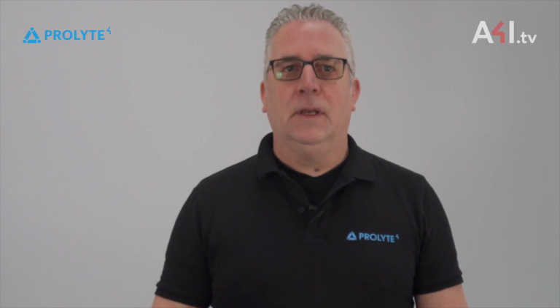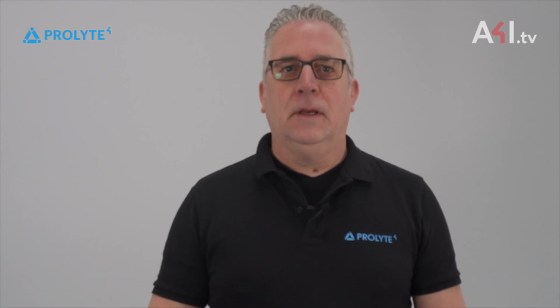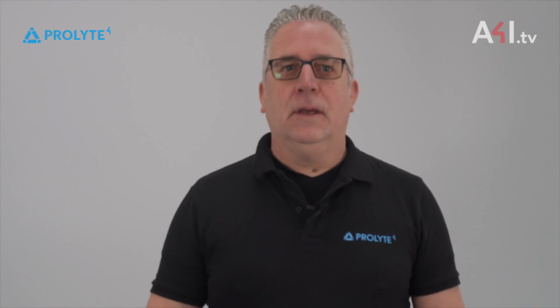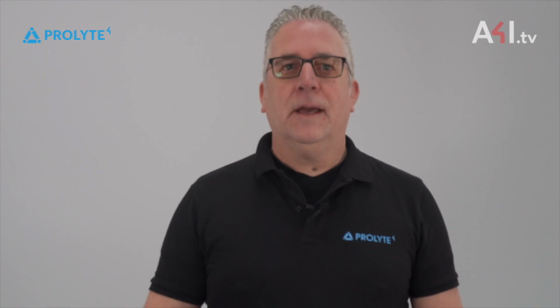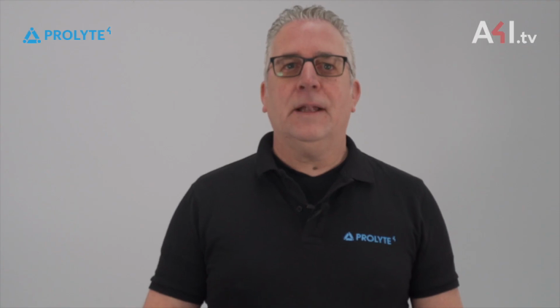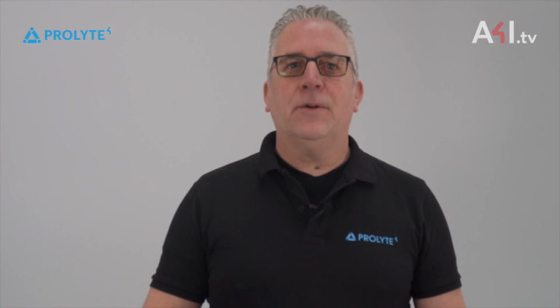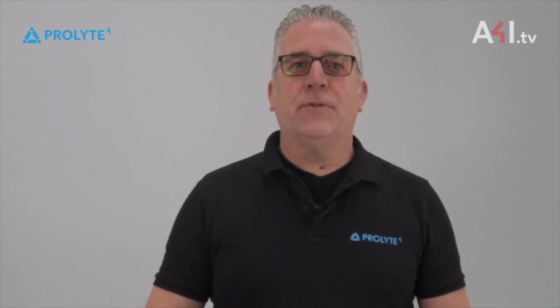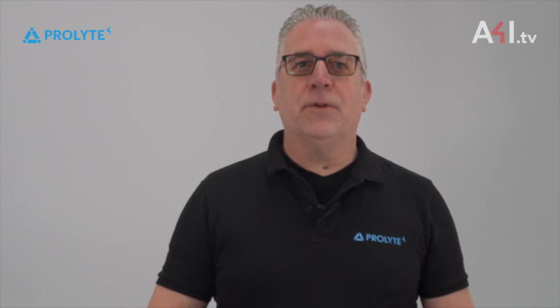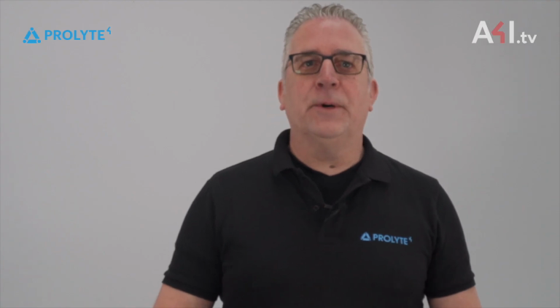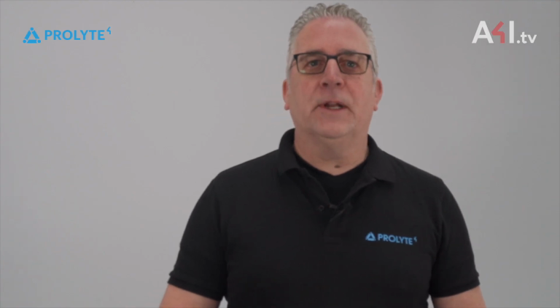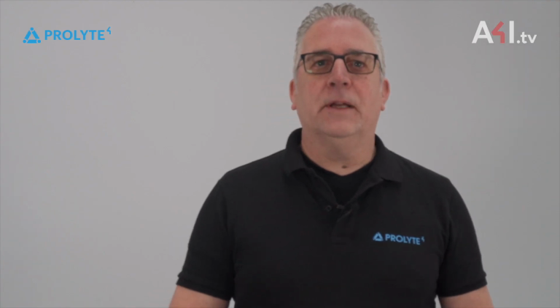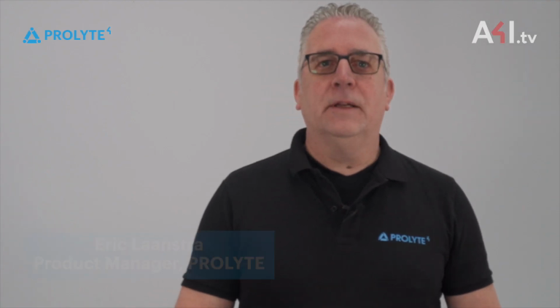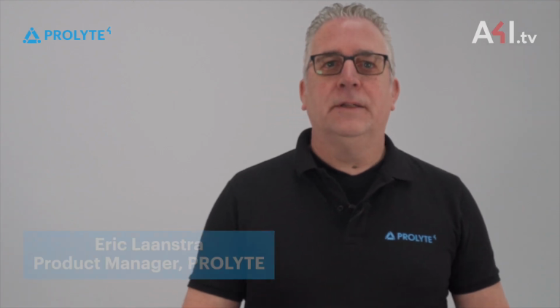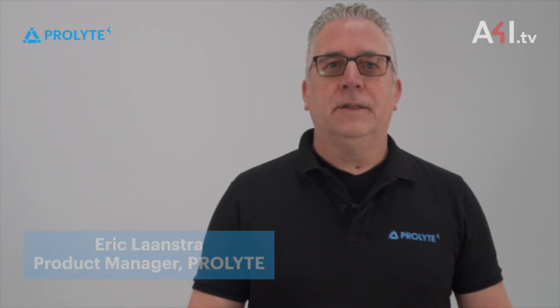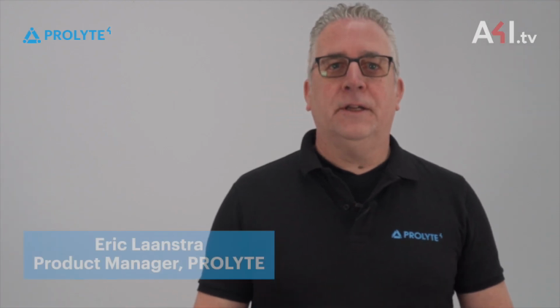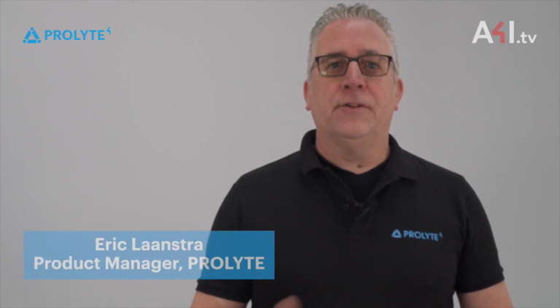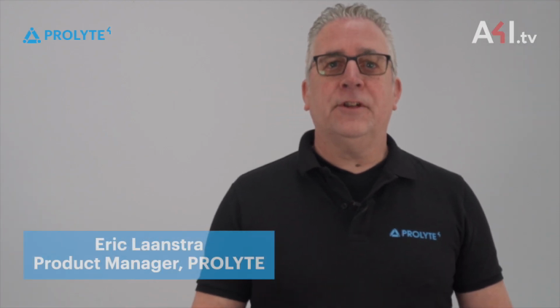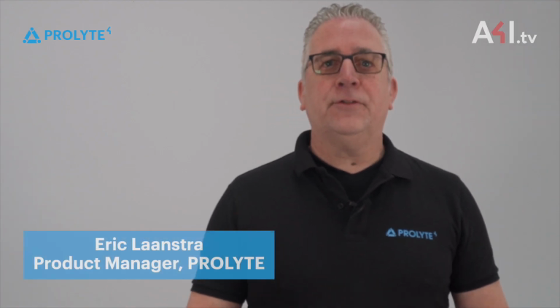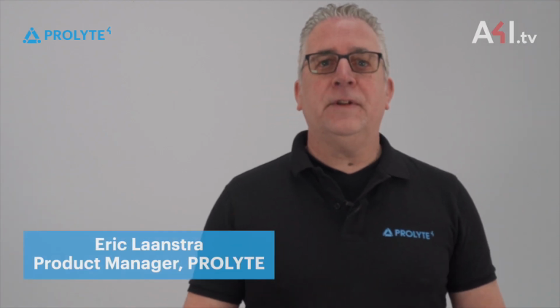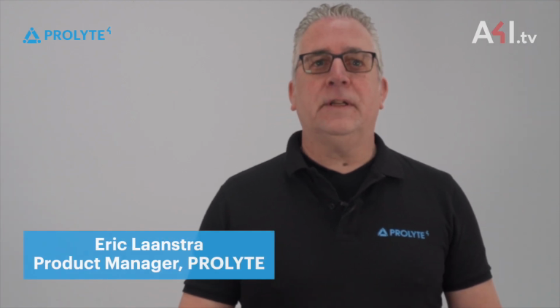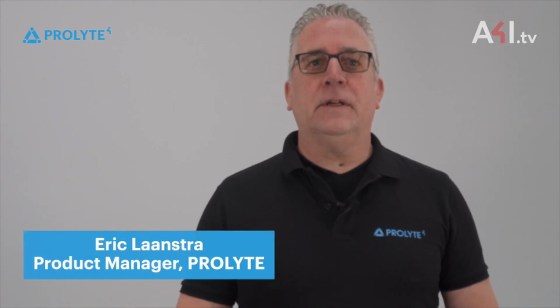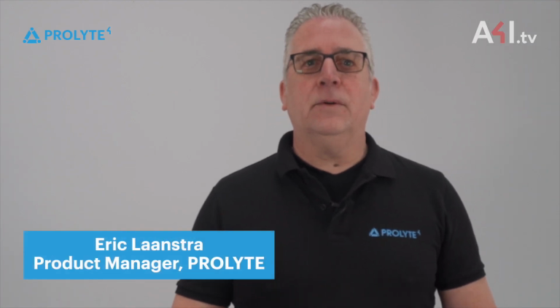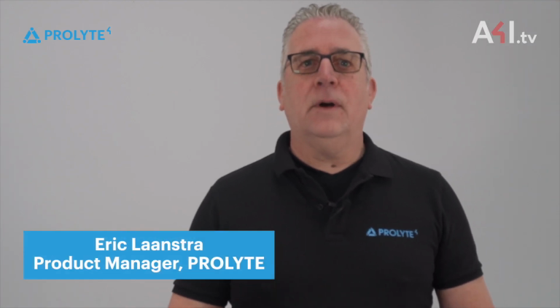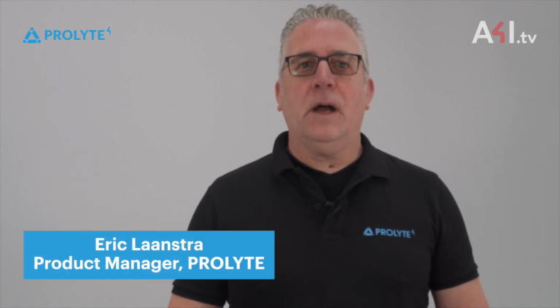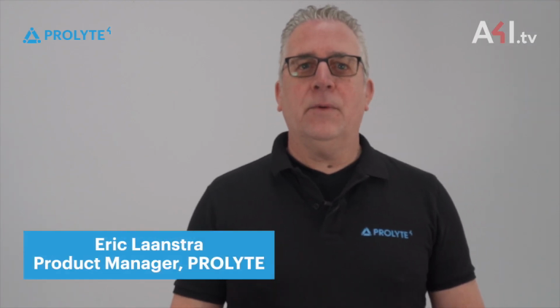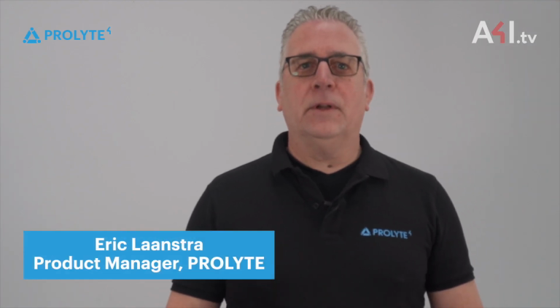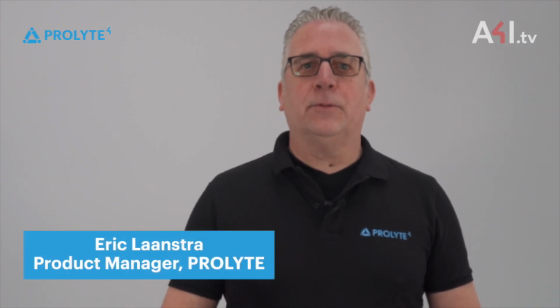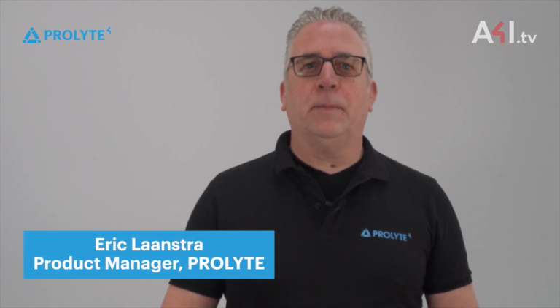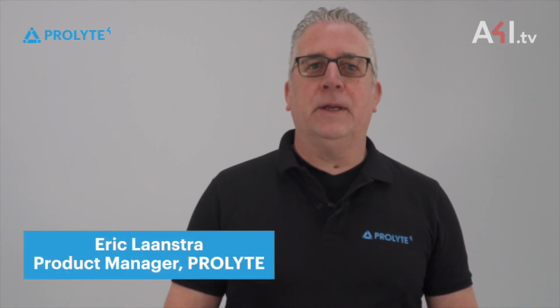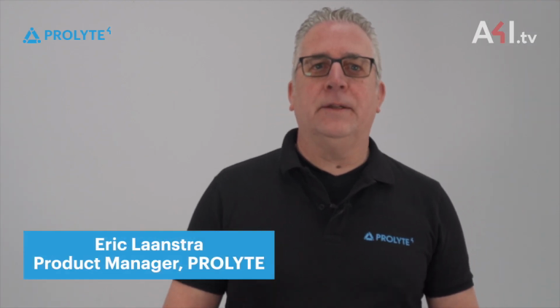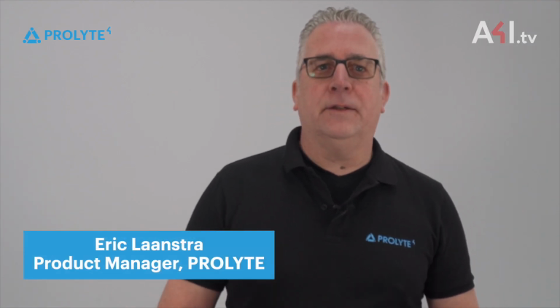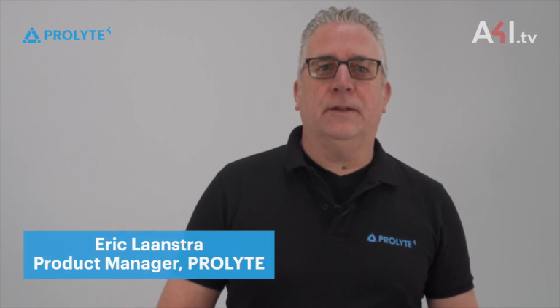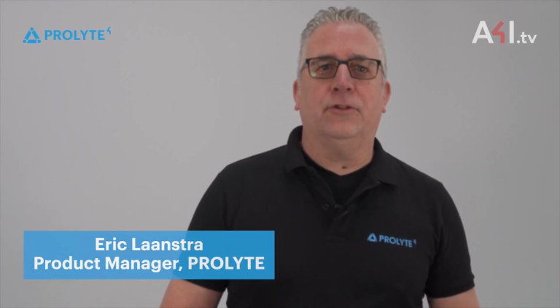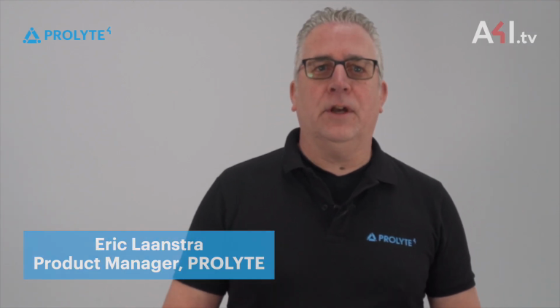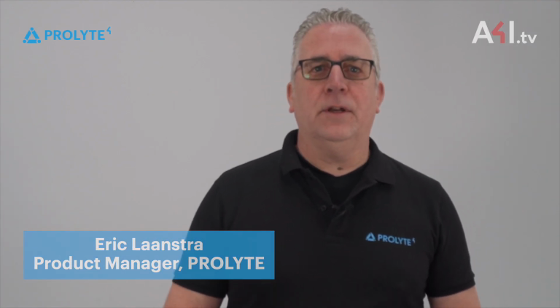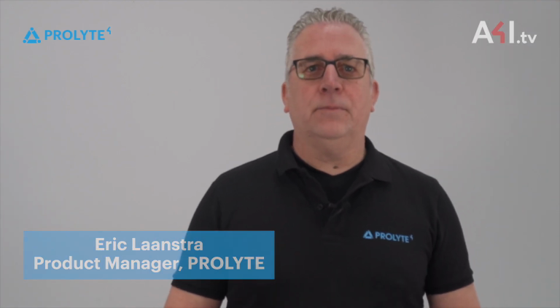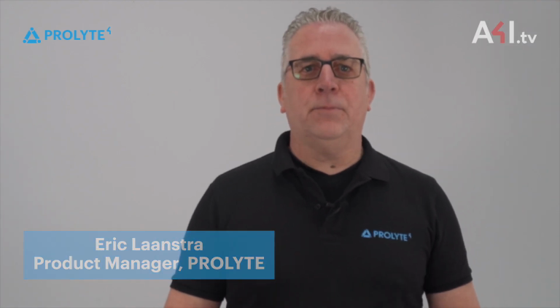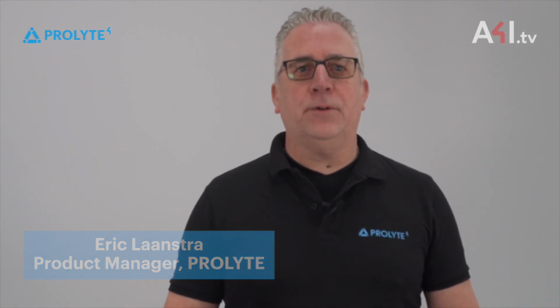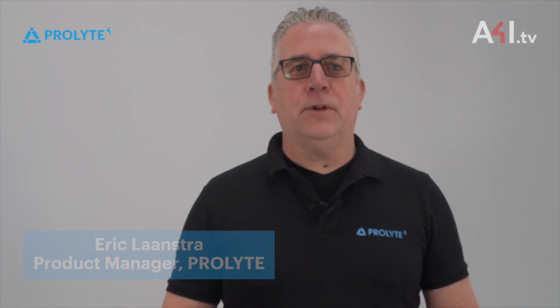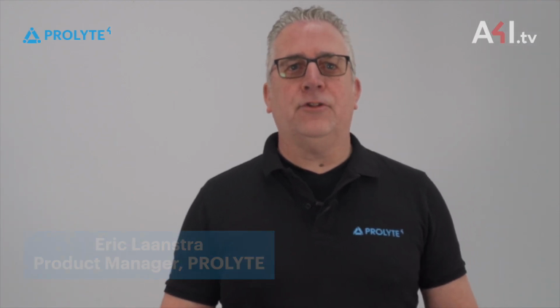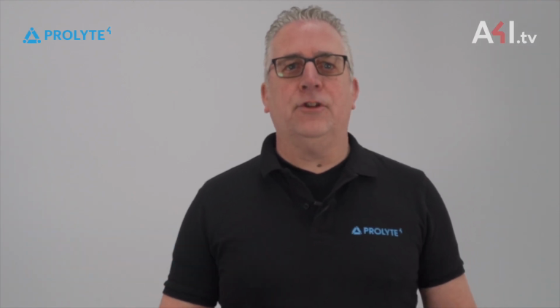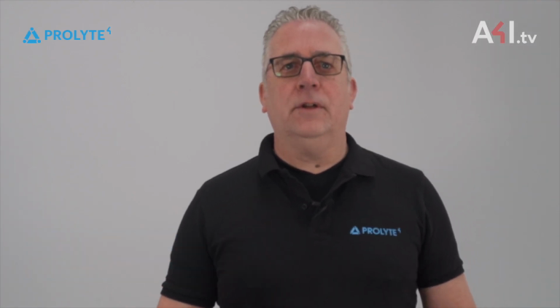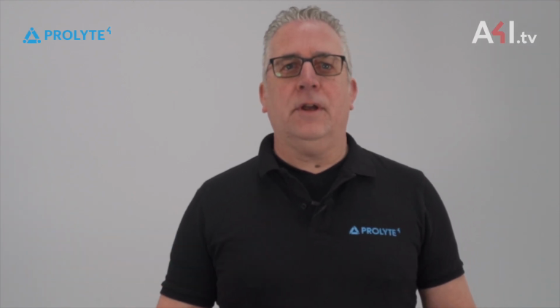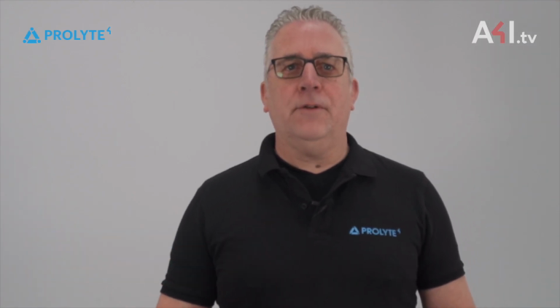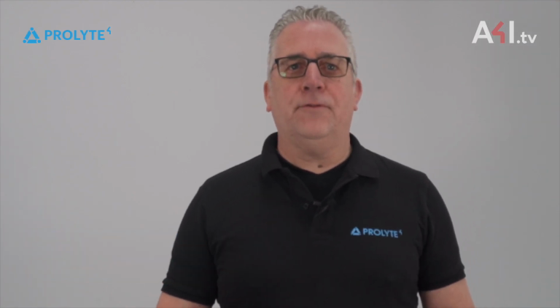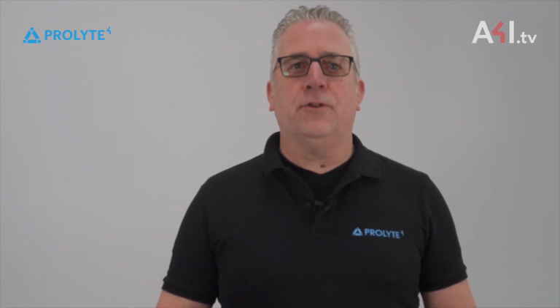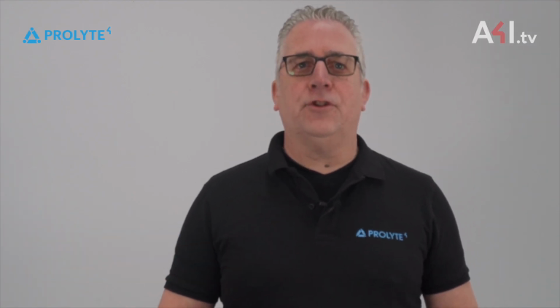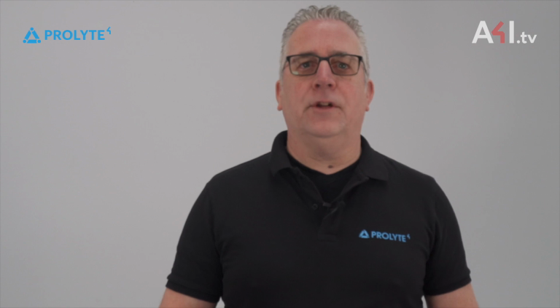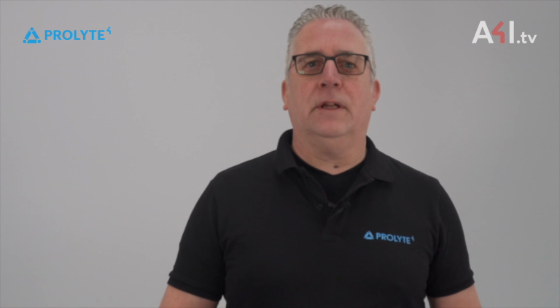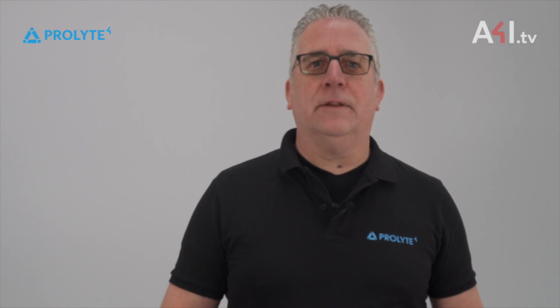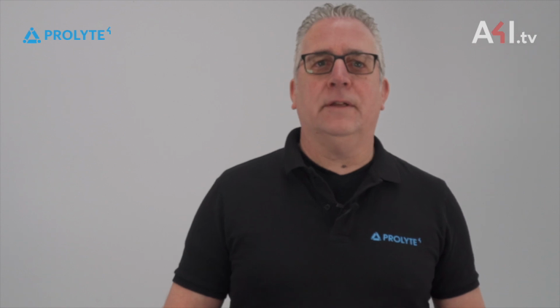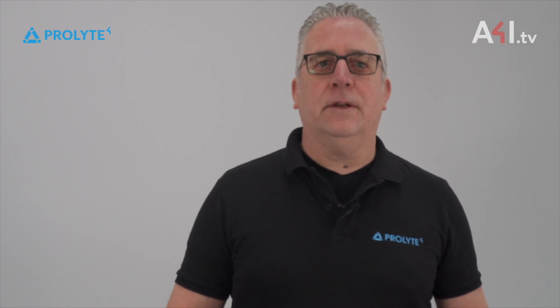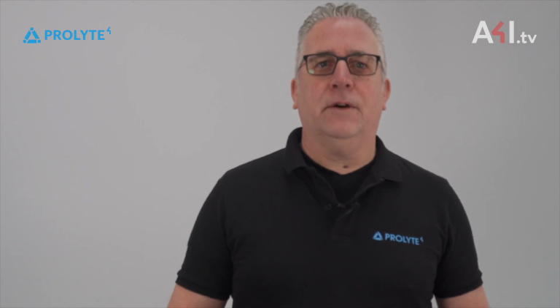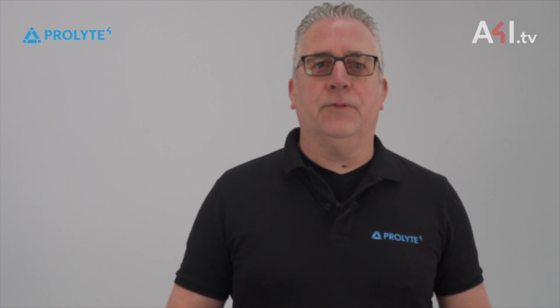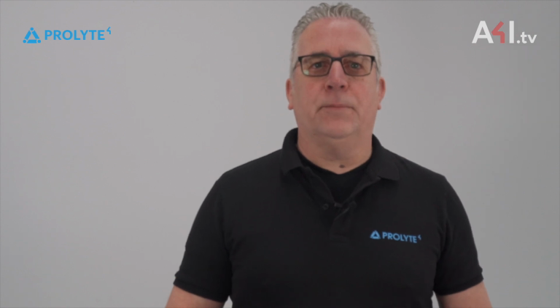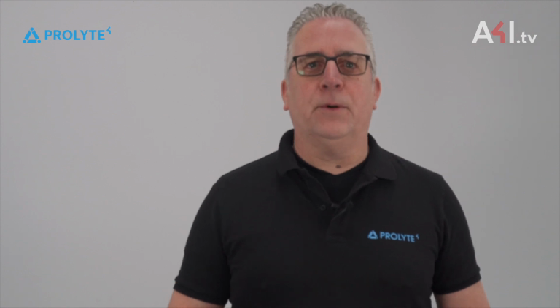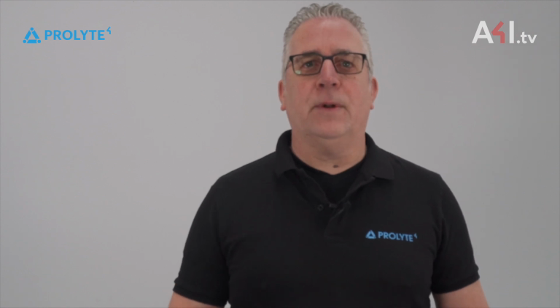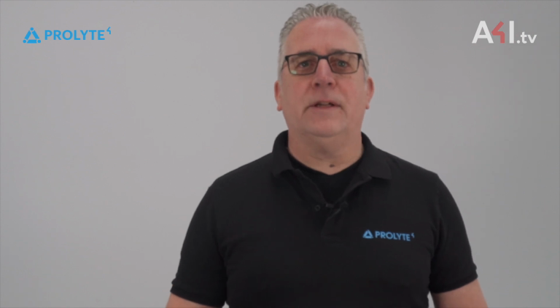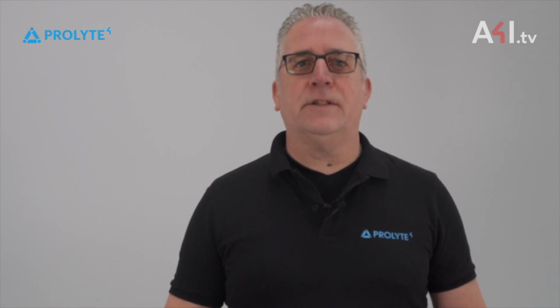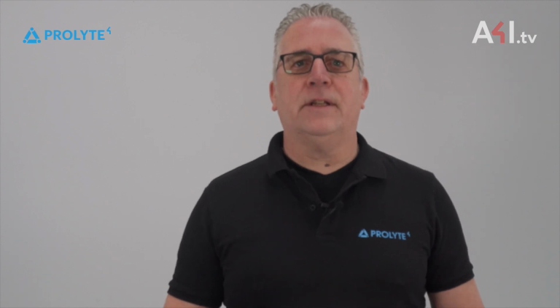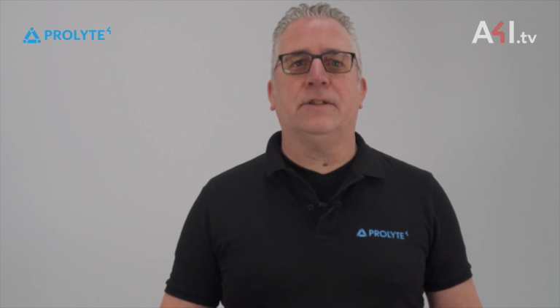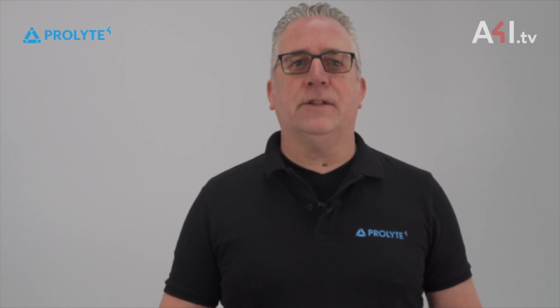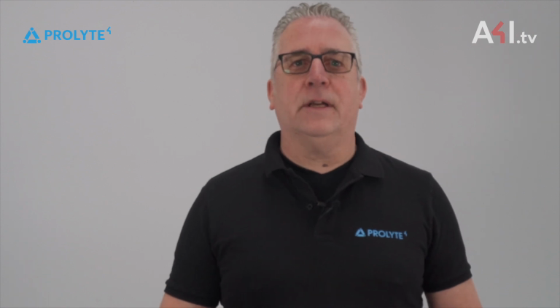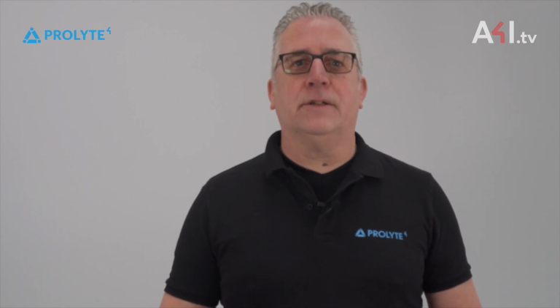Hello everybody! In this video I will explain the design, production and functionality of the Pro-Life stage decks.